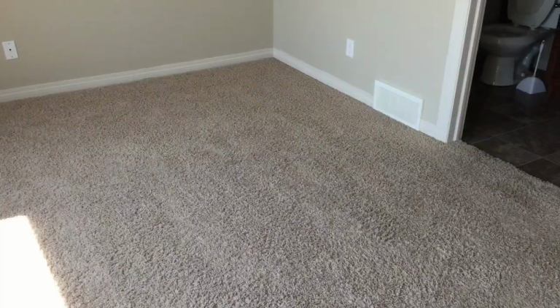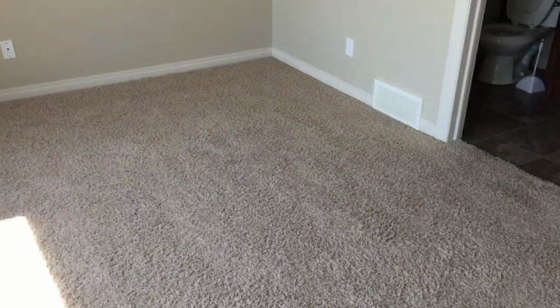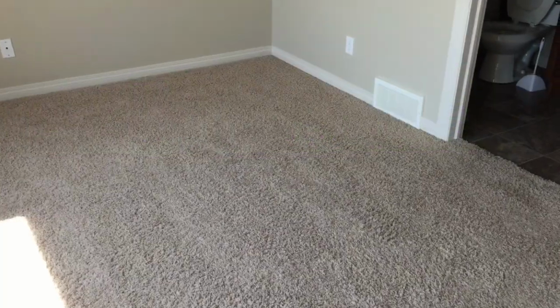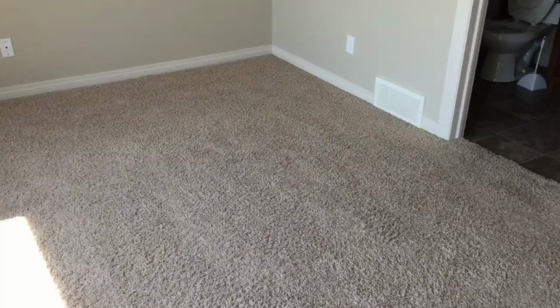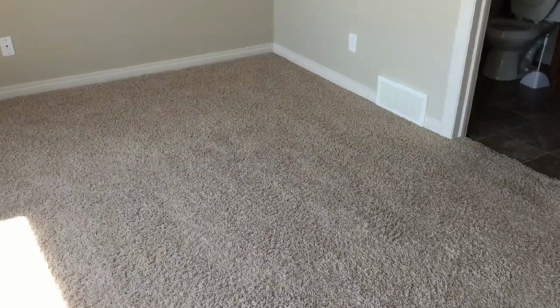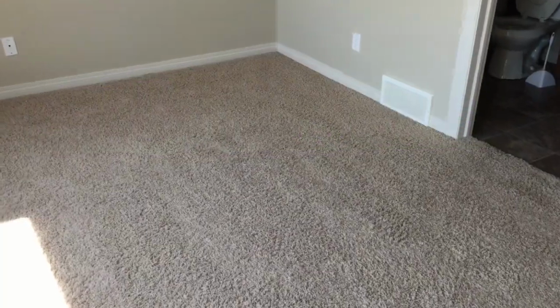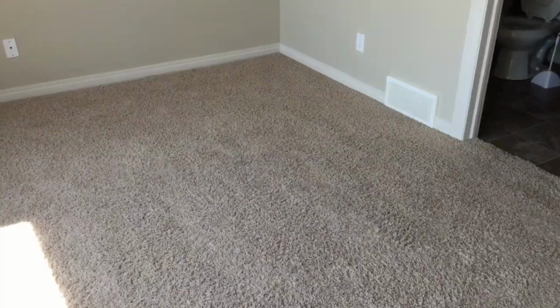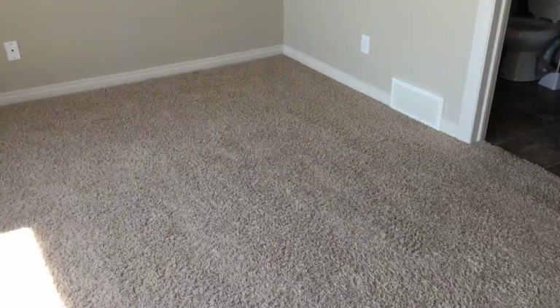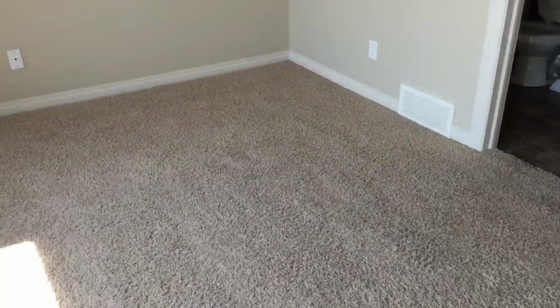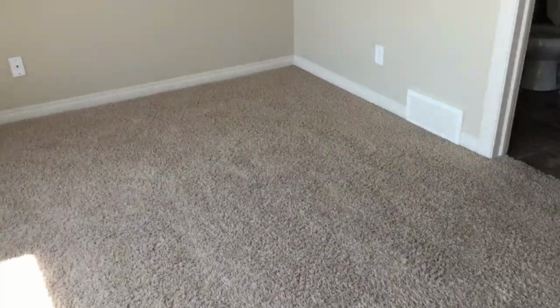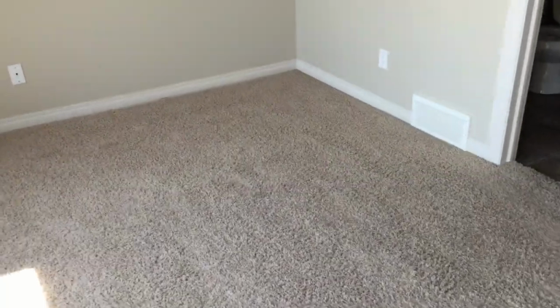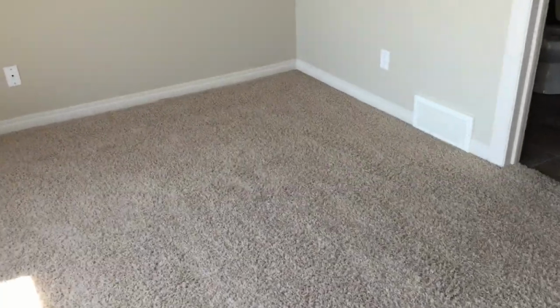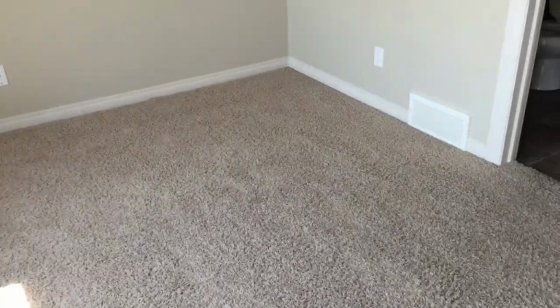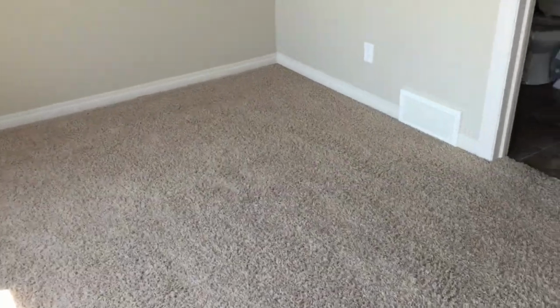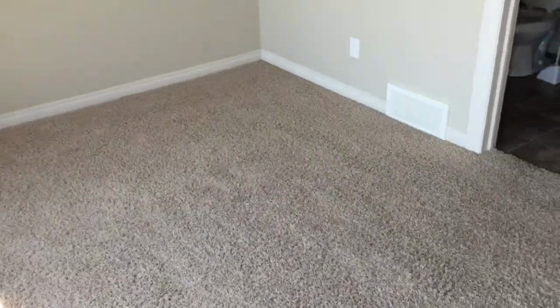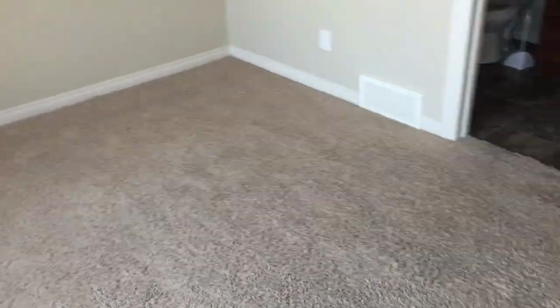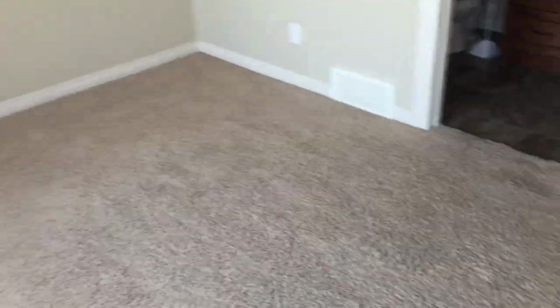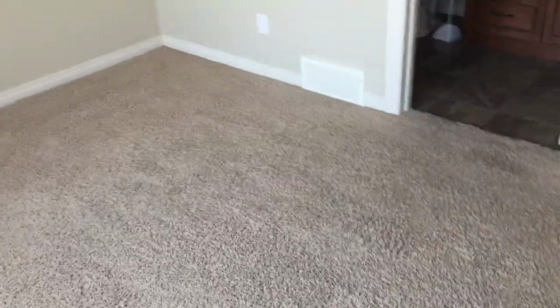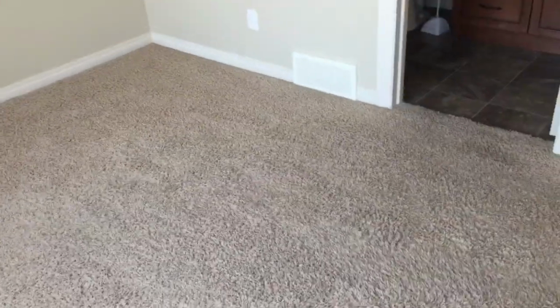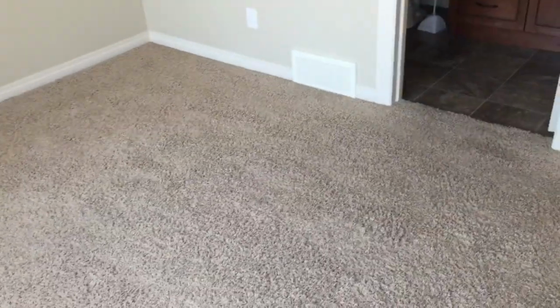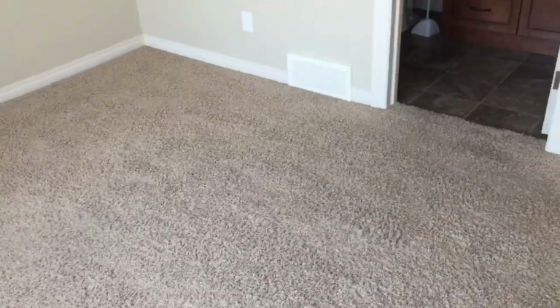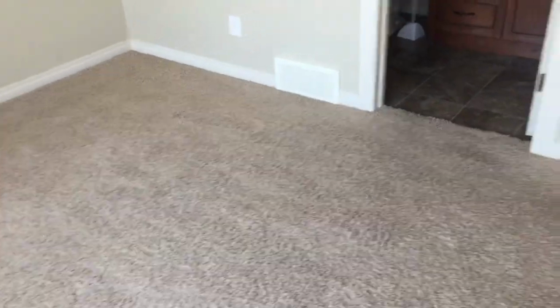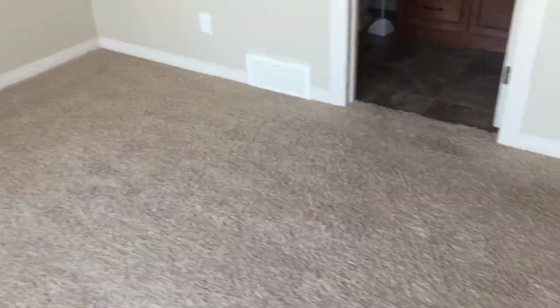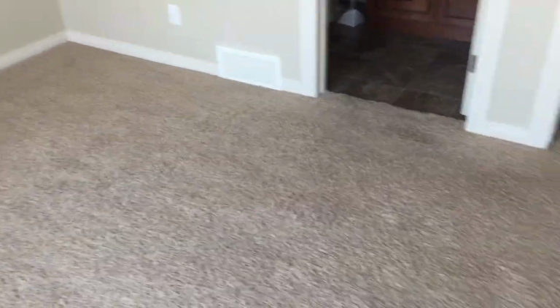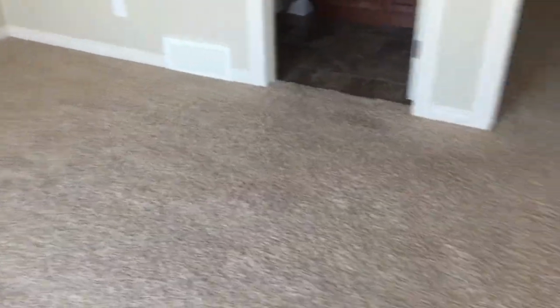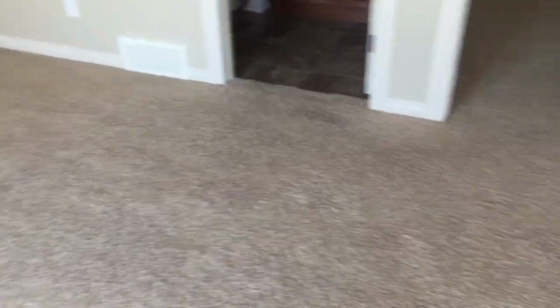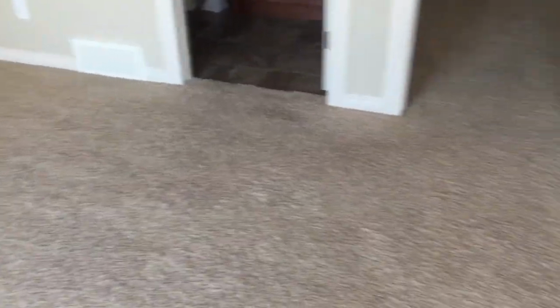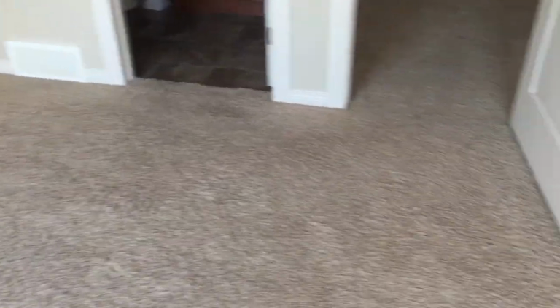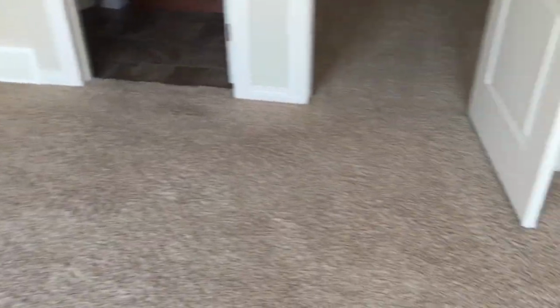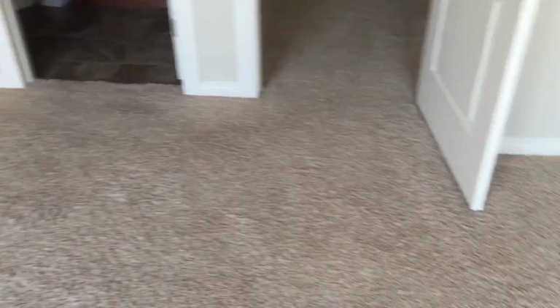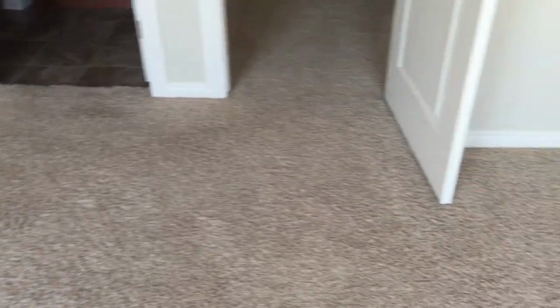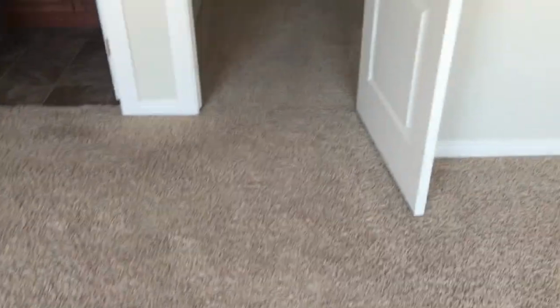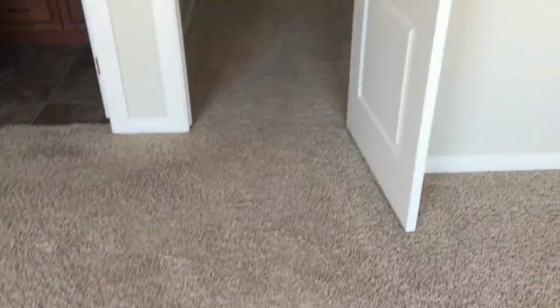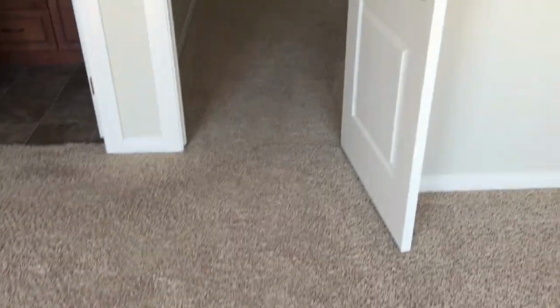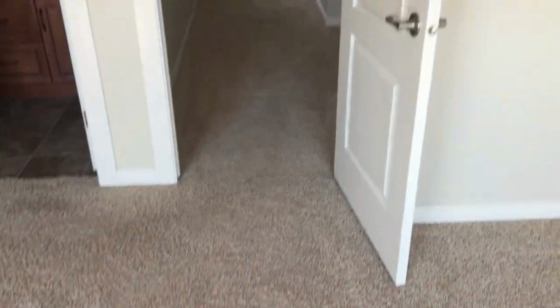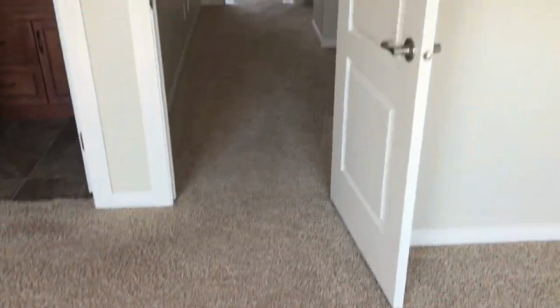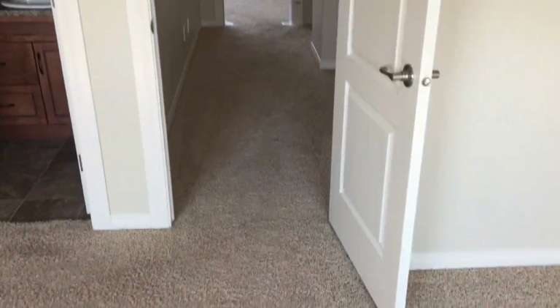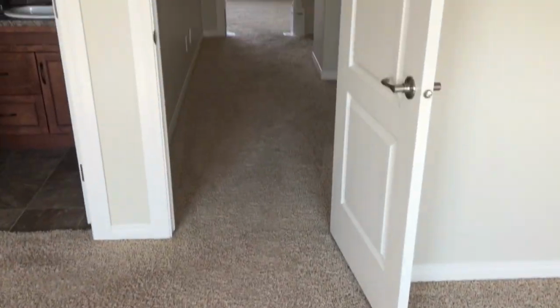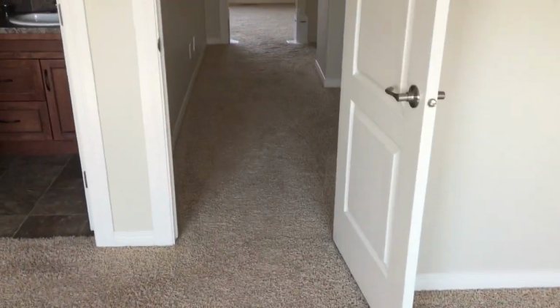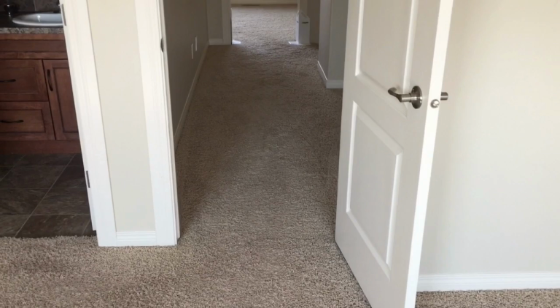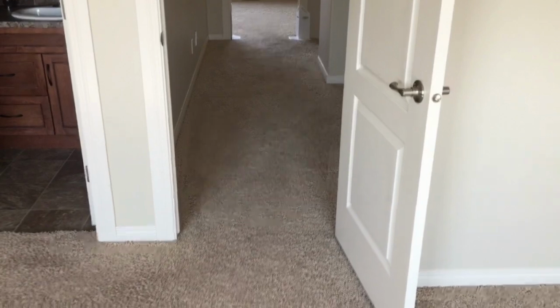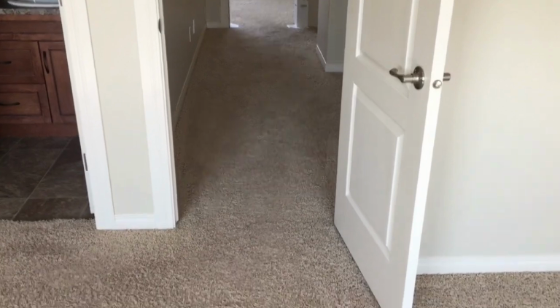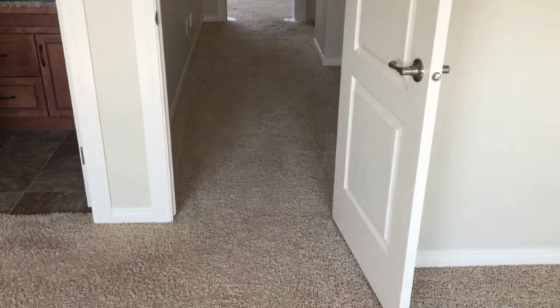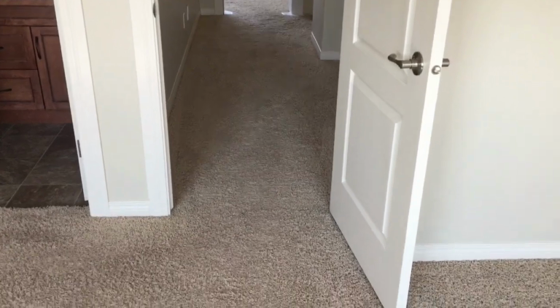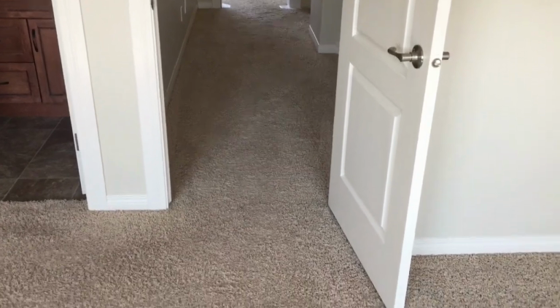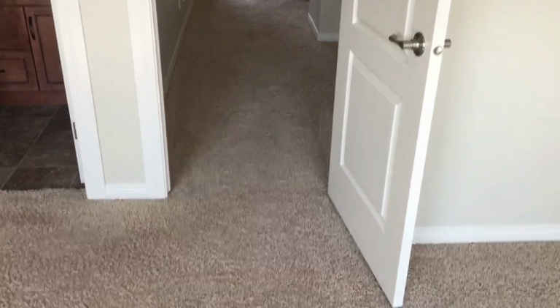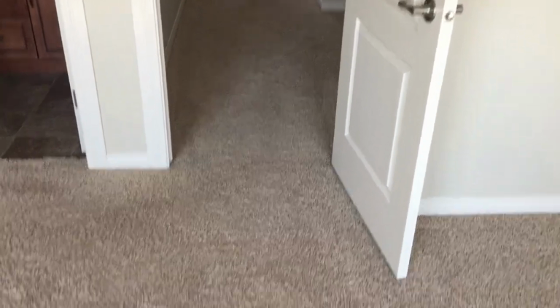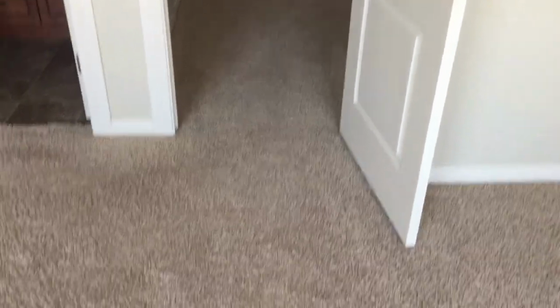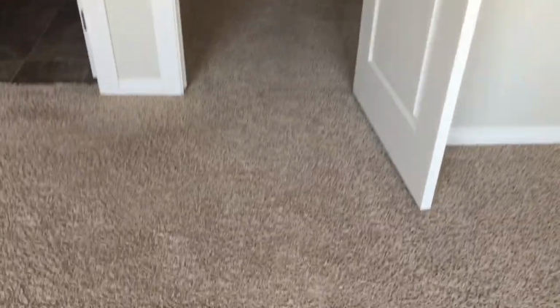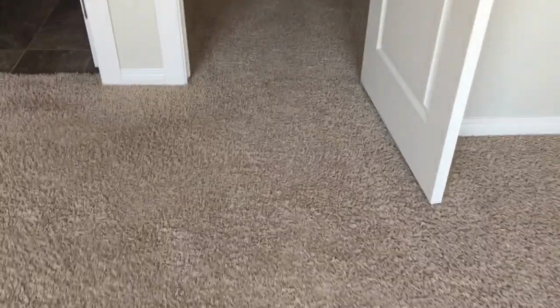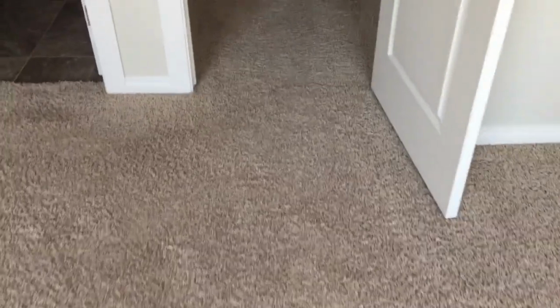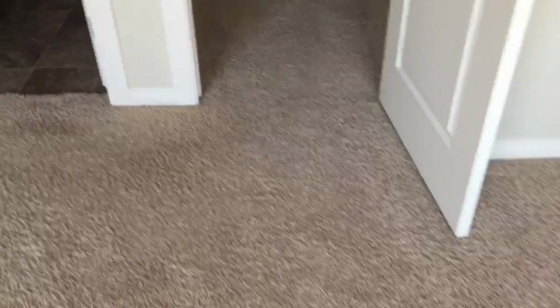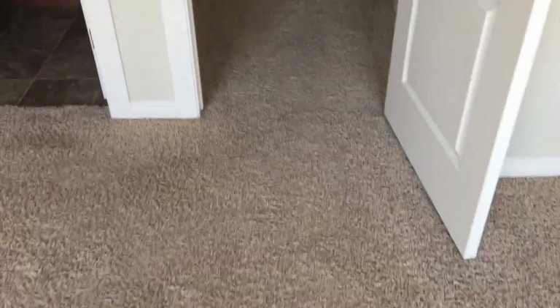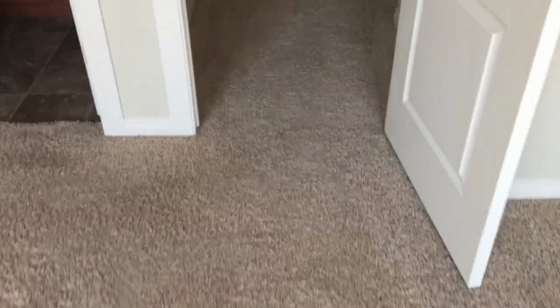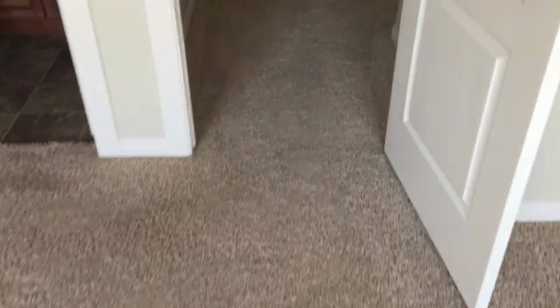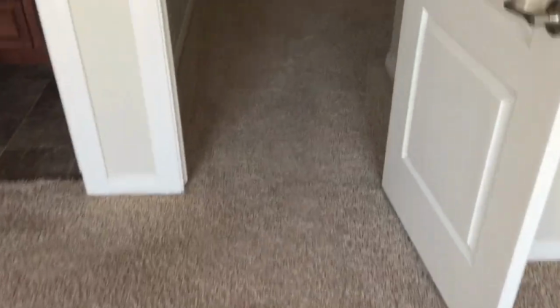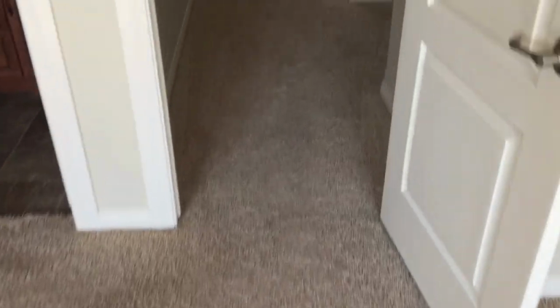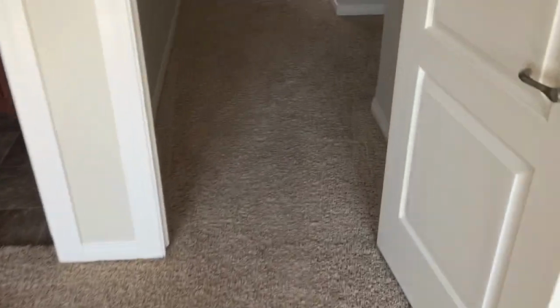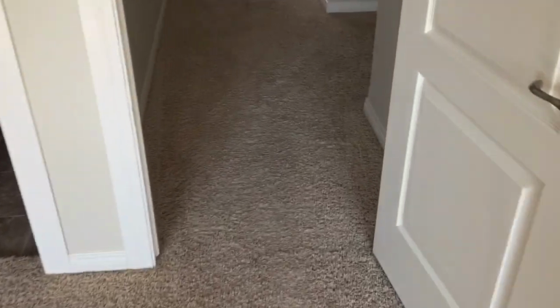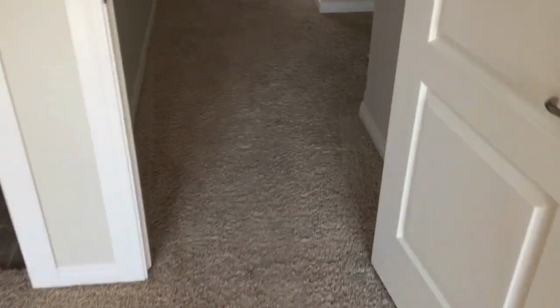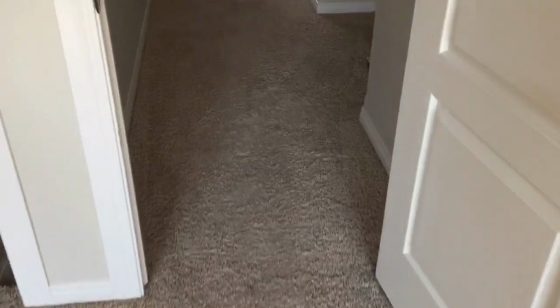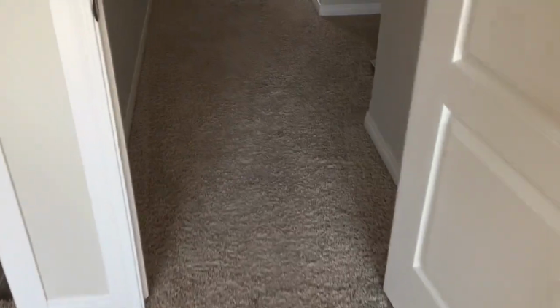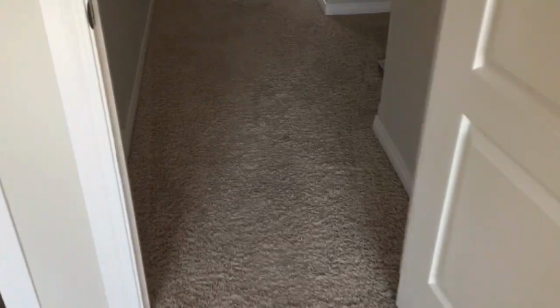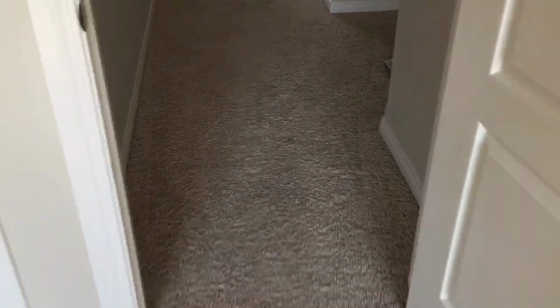Hi everyone, this is George here with Express Force Cleaning out in Red Deer, Alberta. We're doing a move-out carpet cleaning.